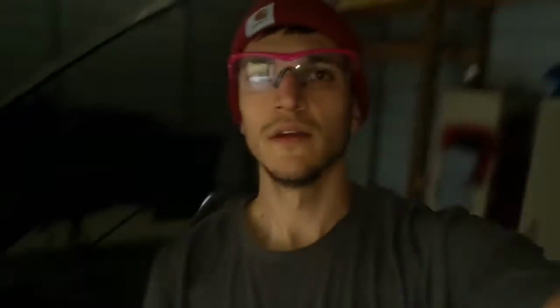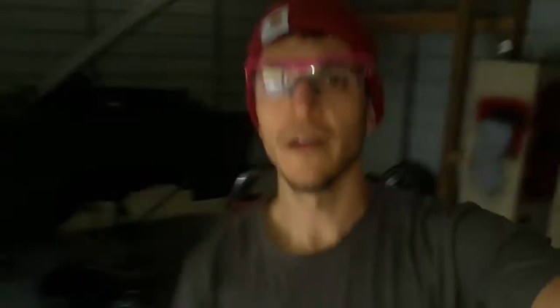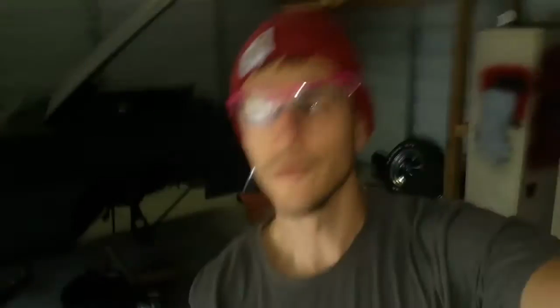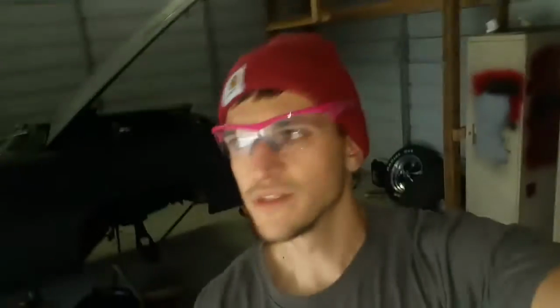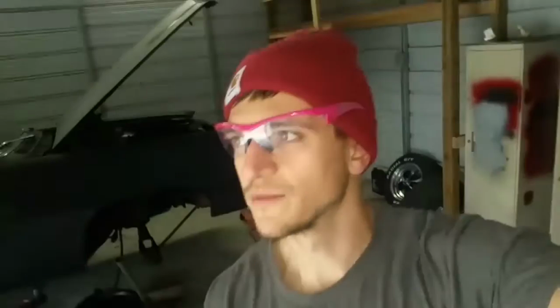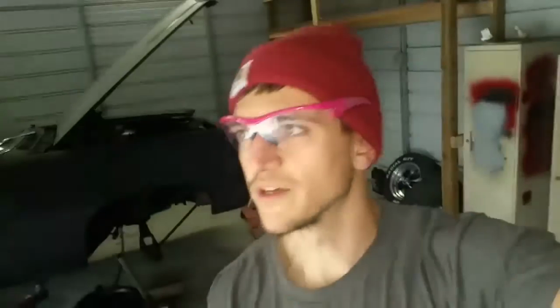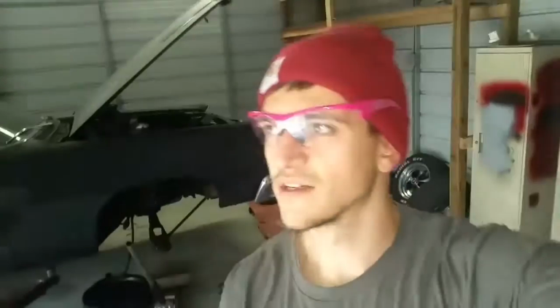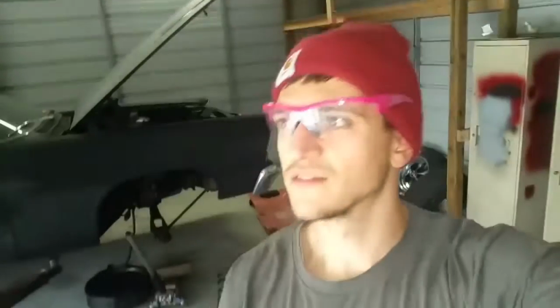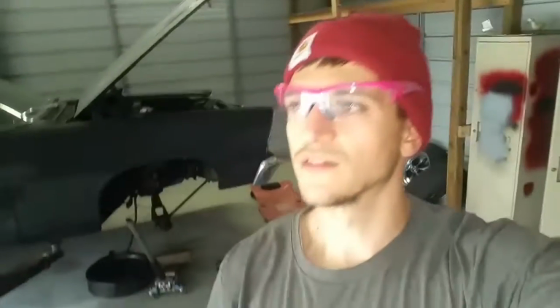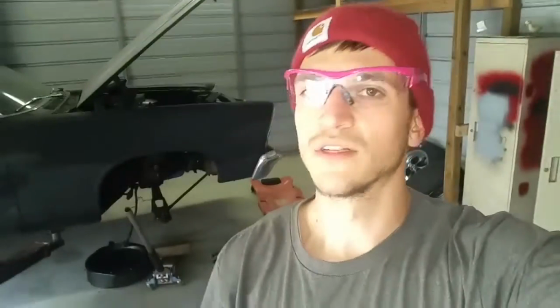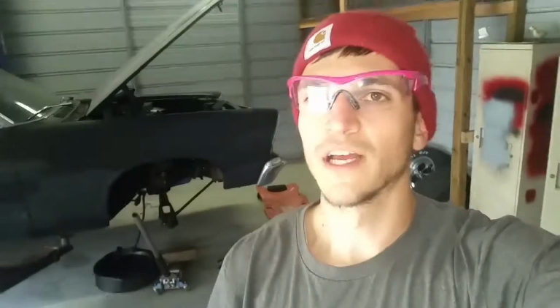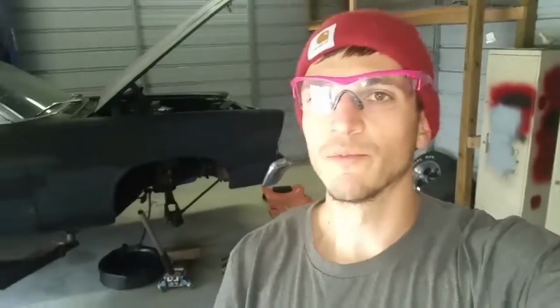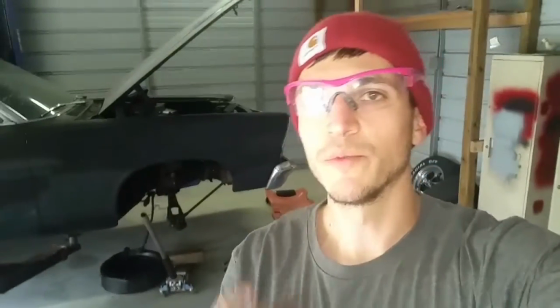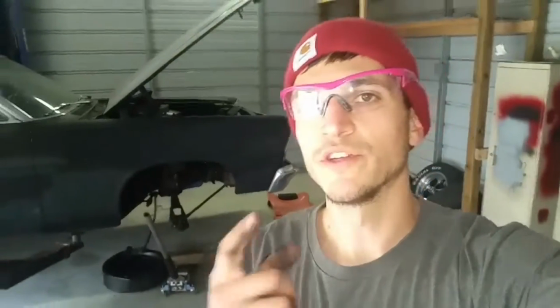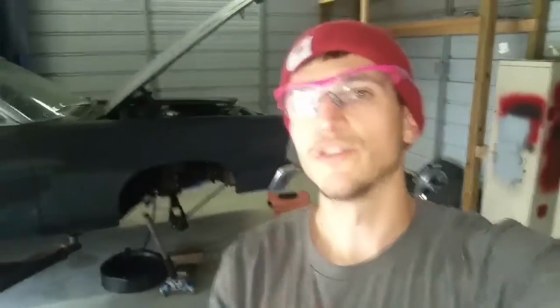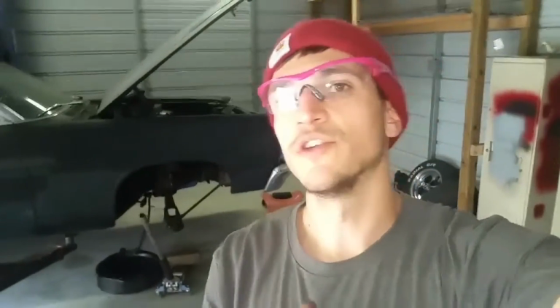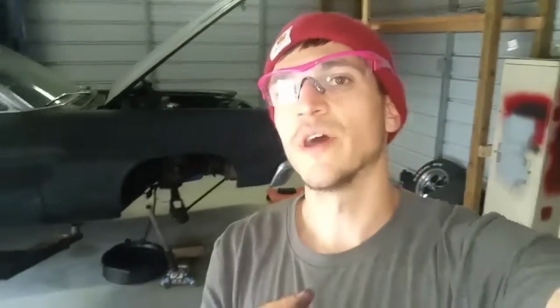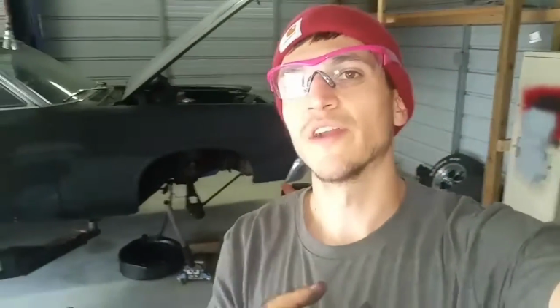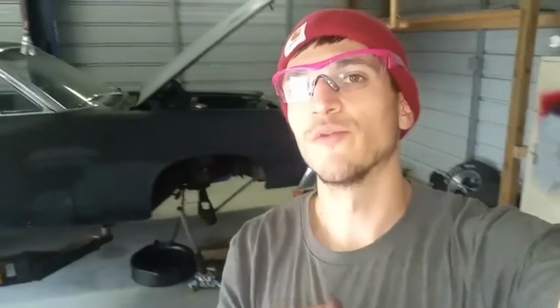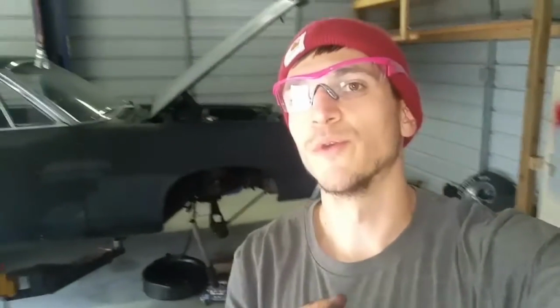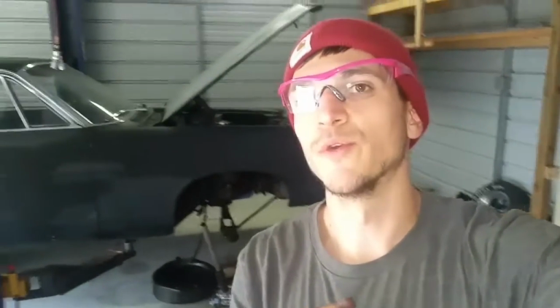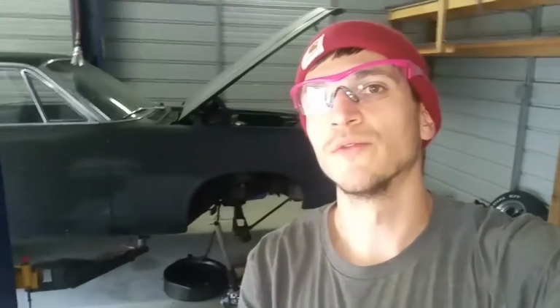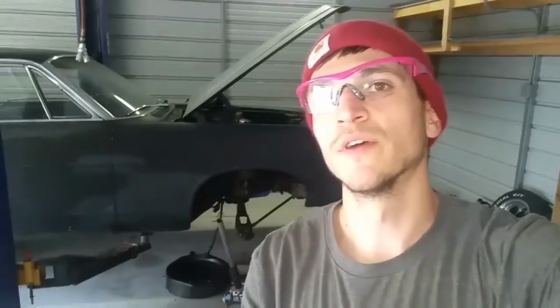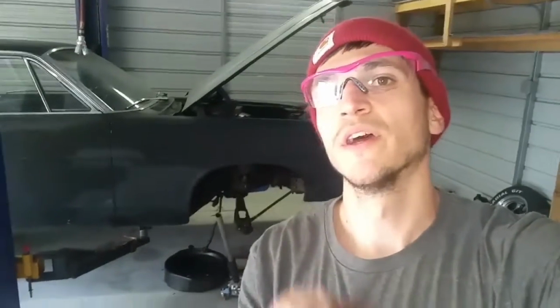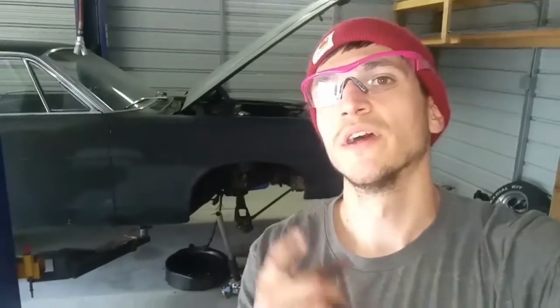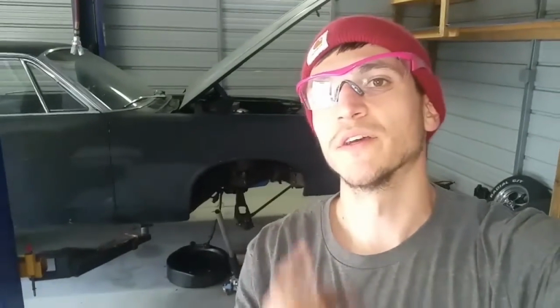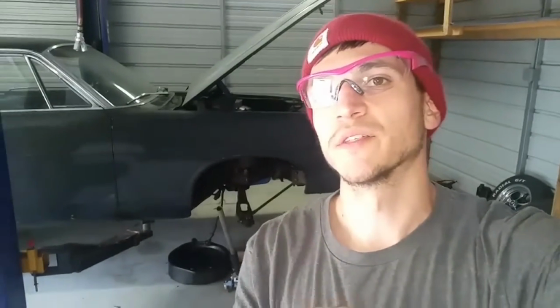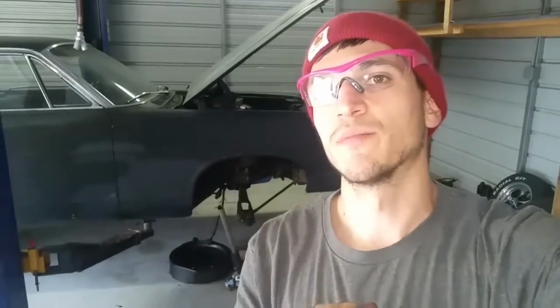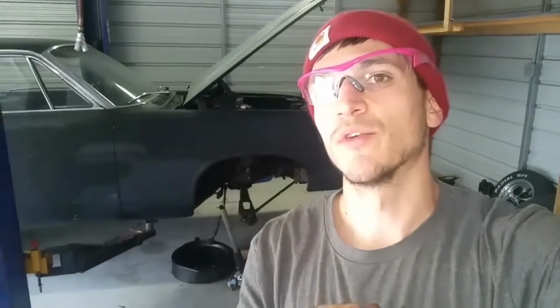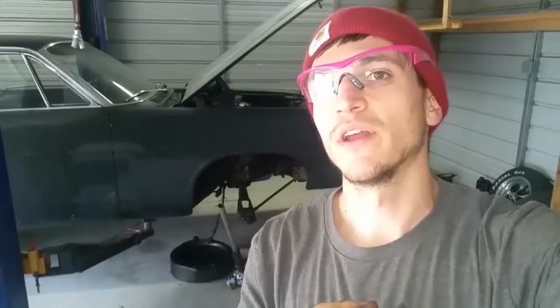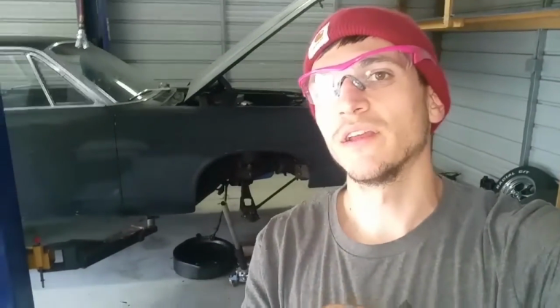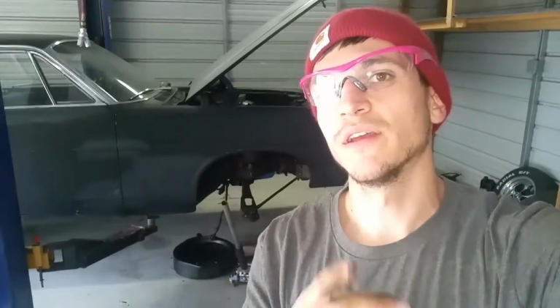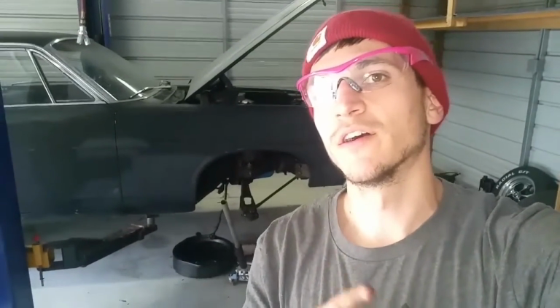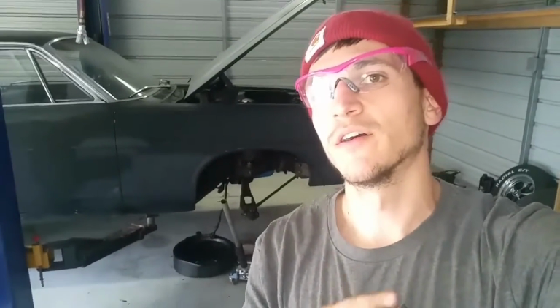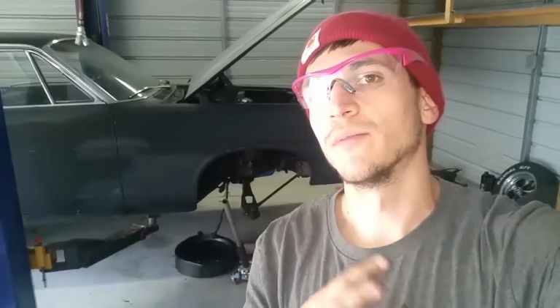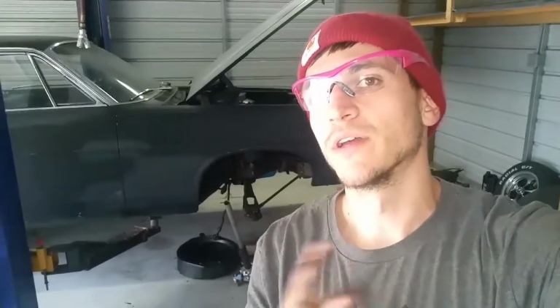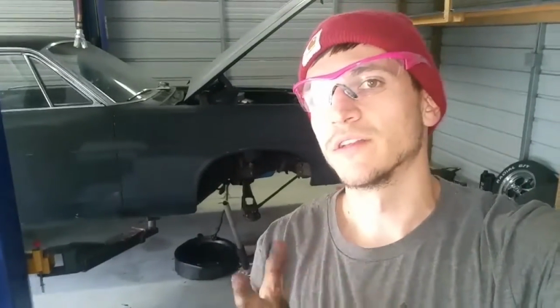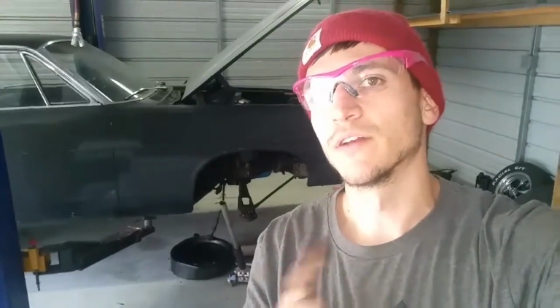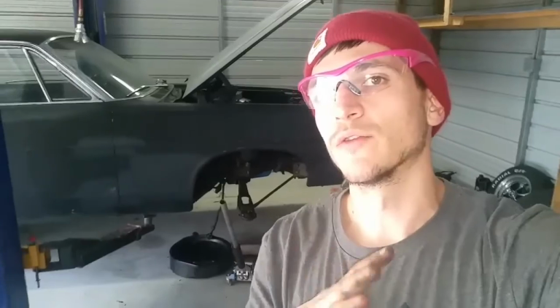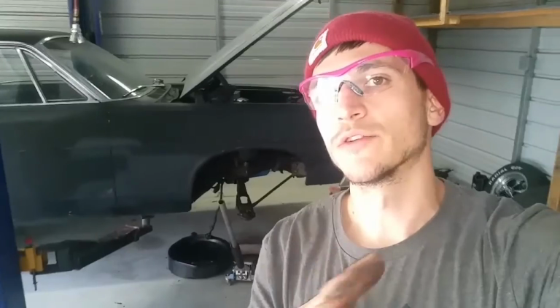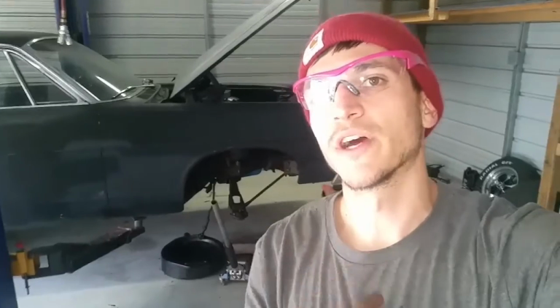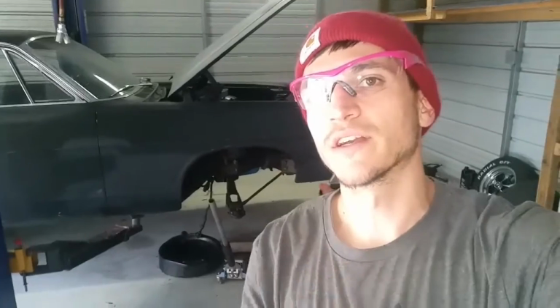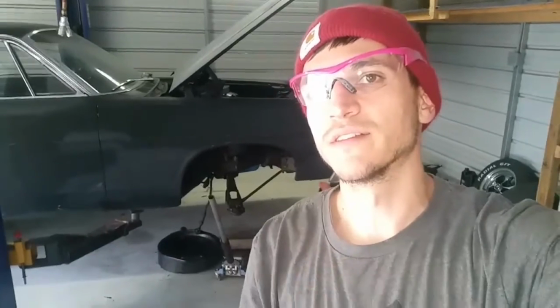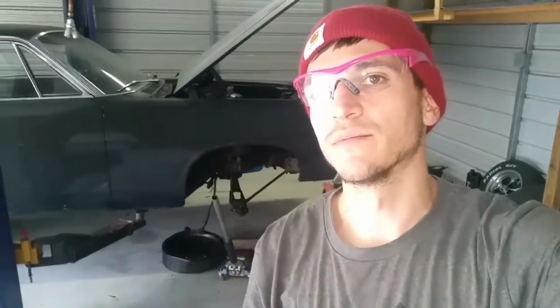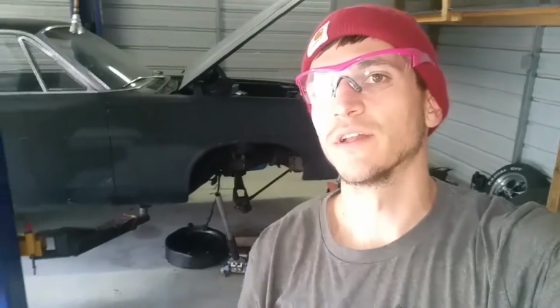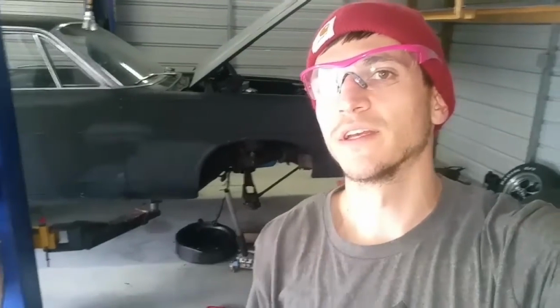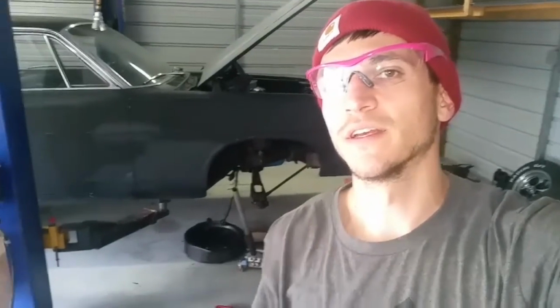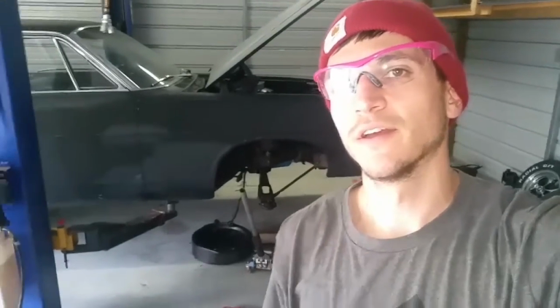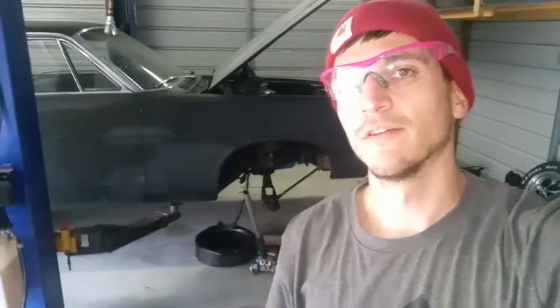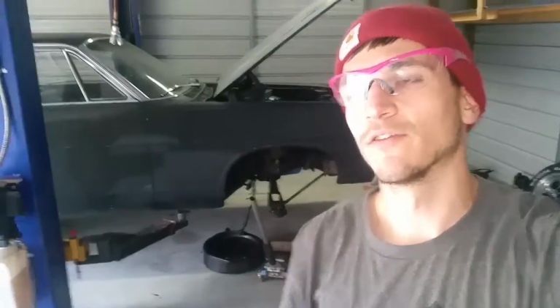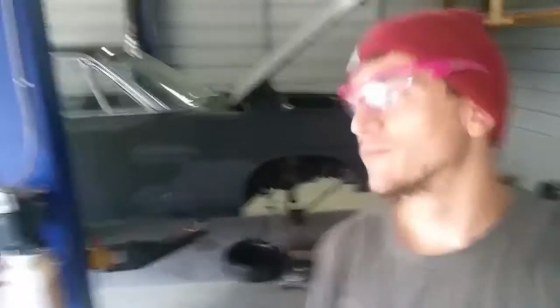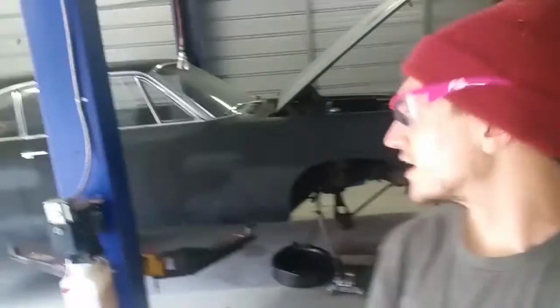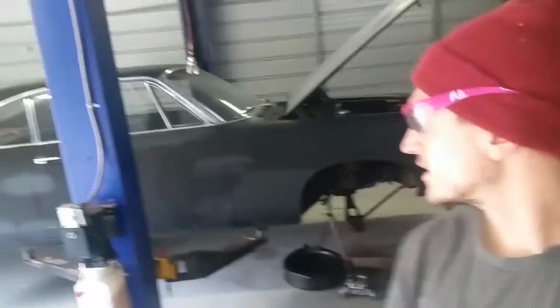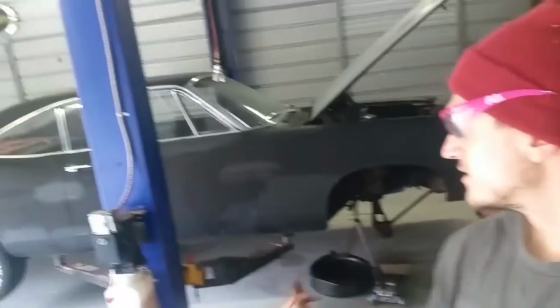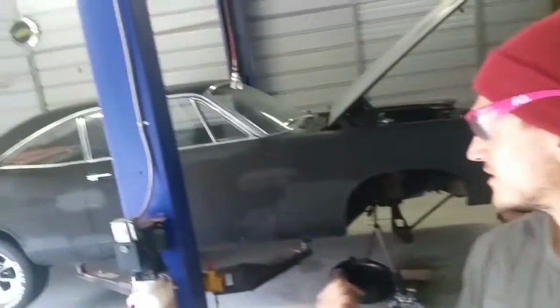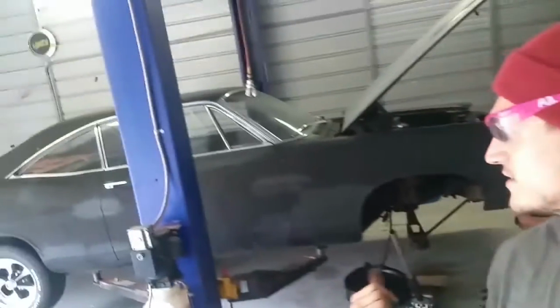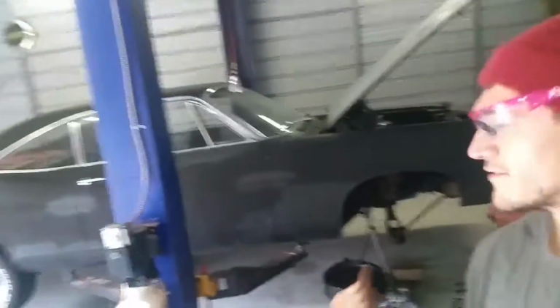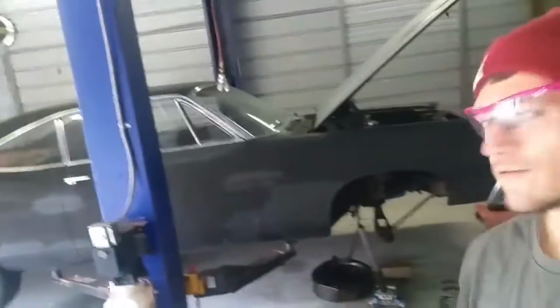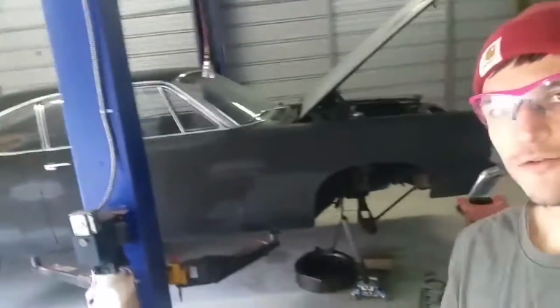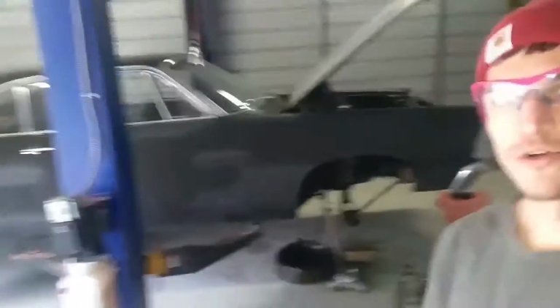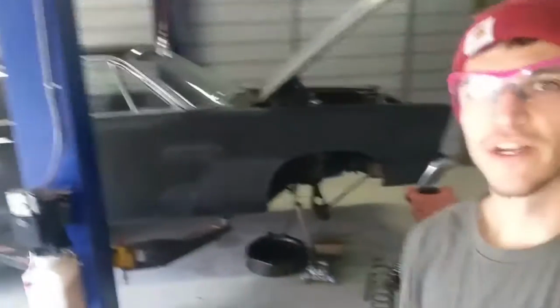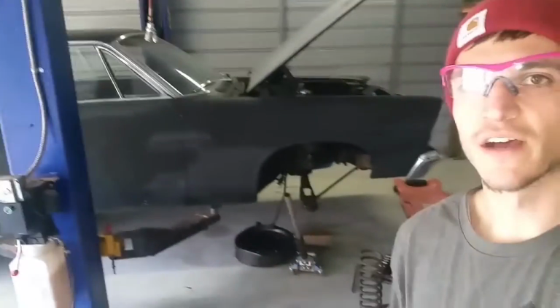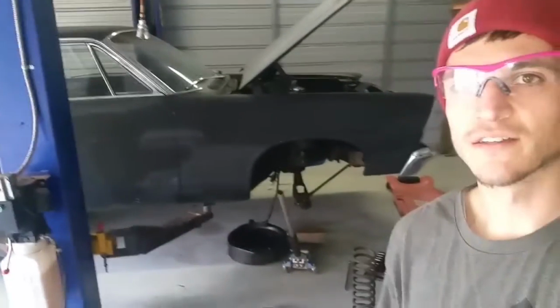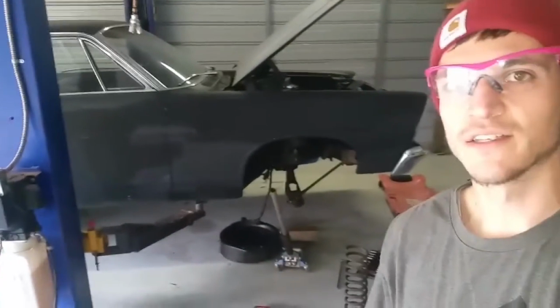Hey, what's up guys. So today I'm going to be showing you how to remove a spring, hub, and whole shock assembly from a 1967 Ford Galaxy.